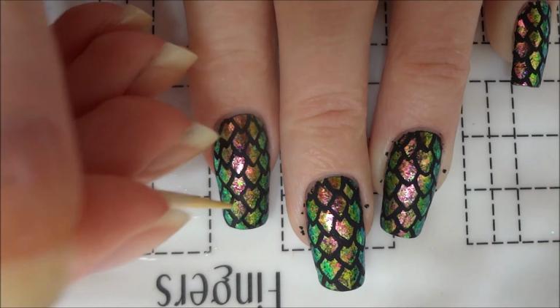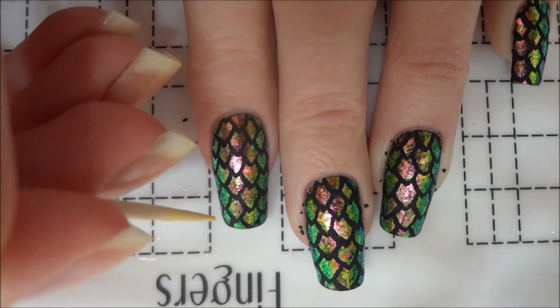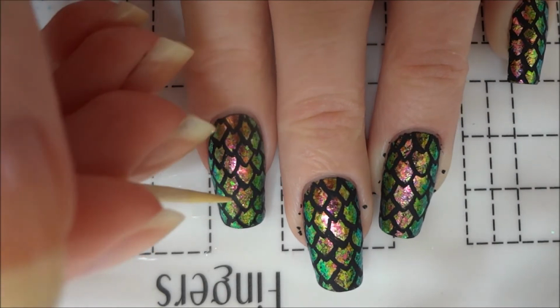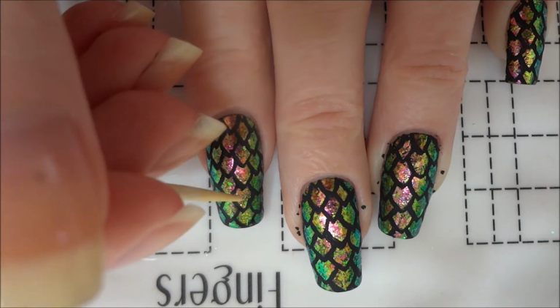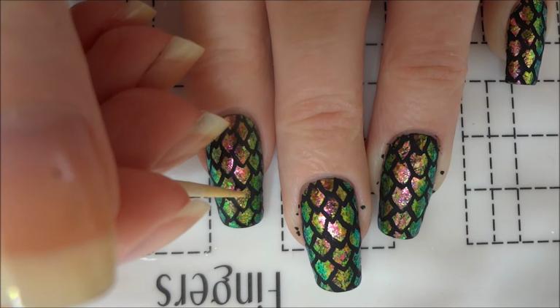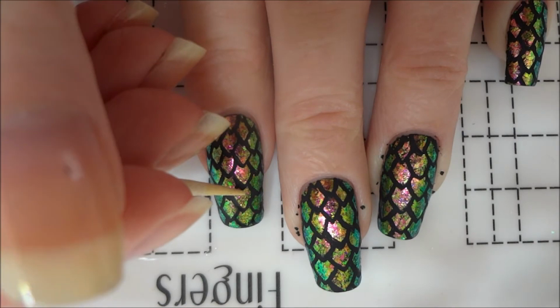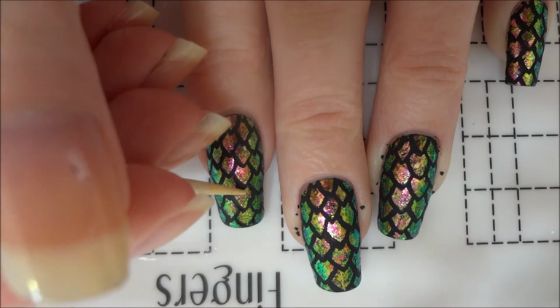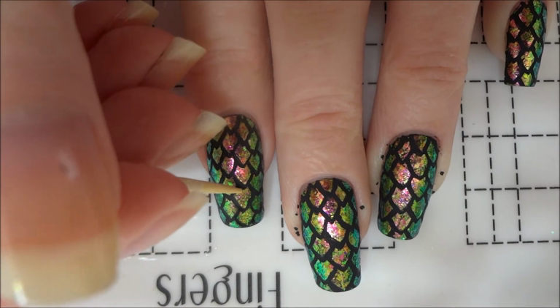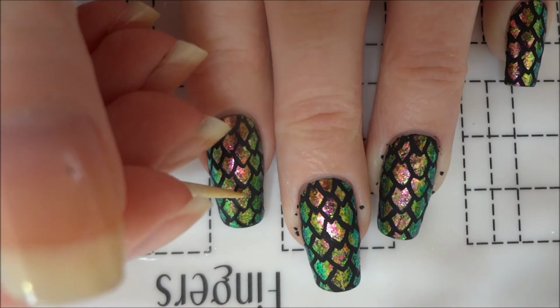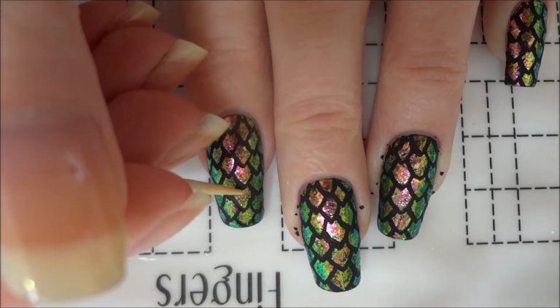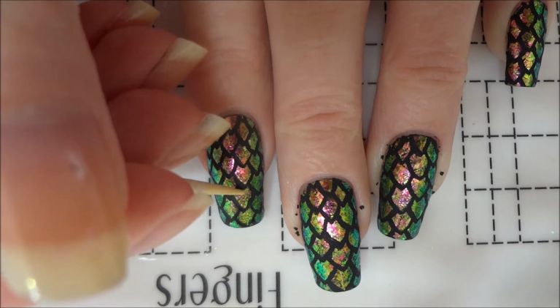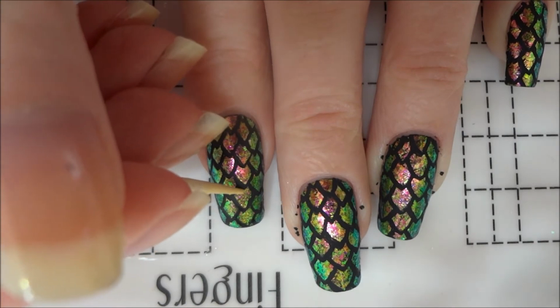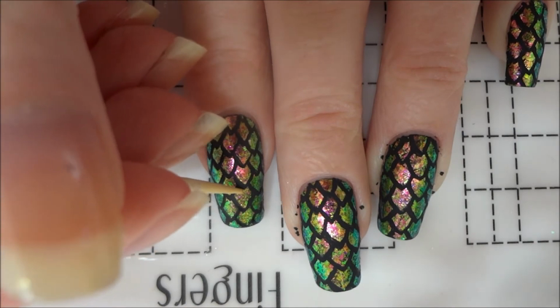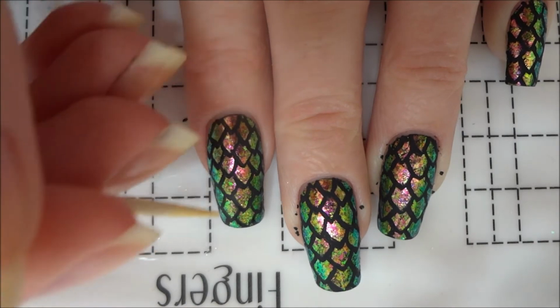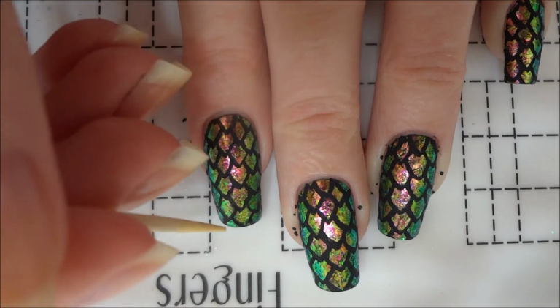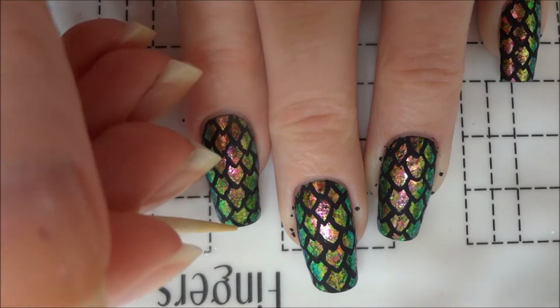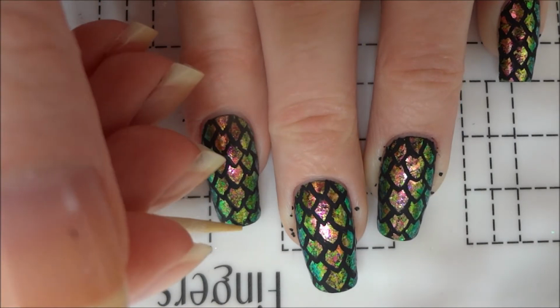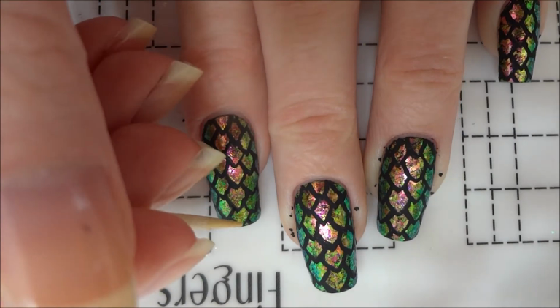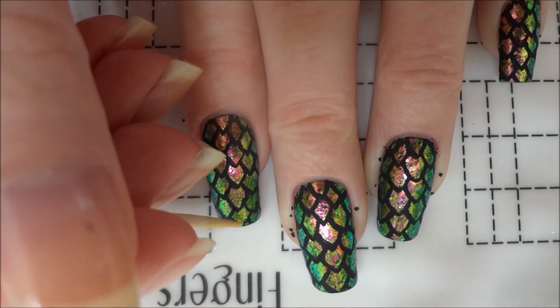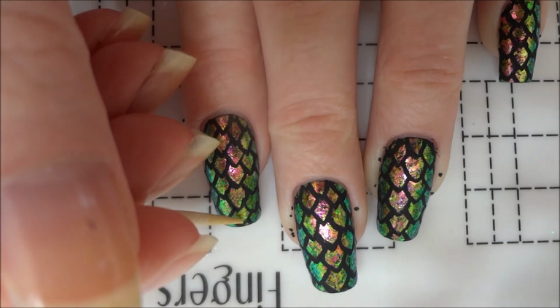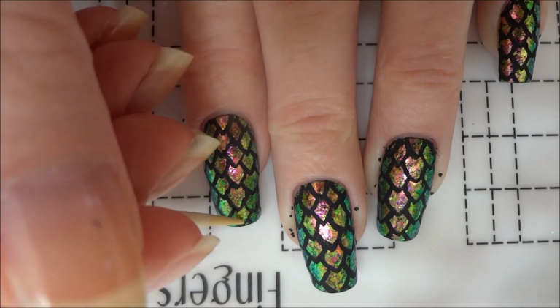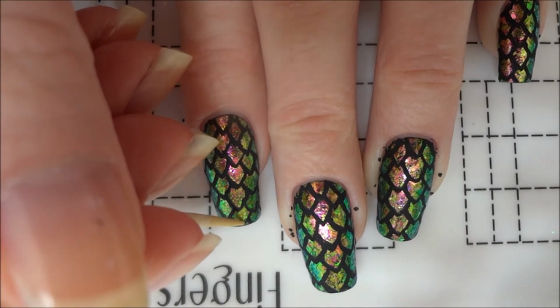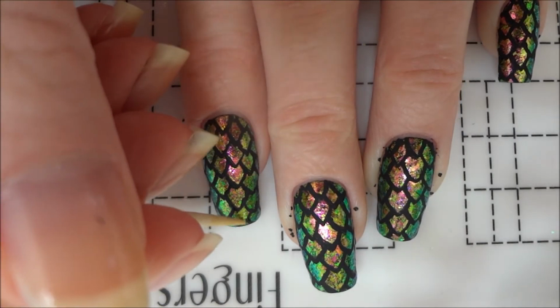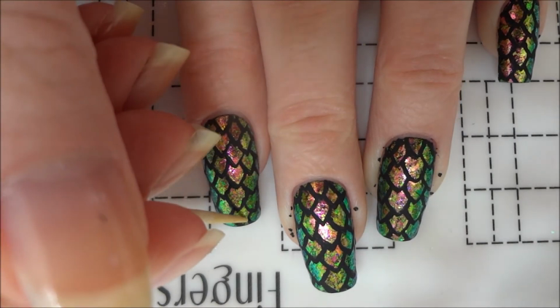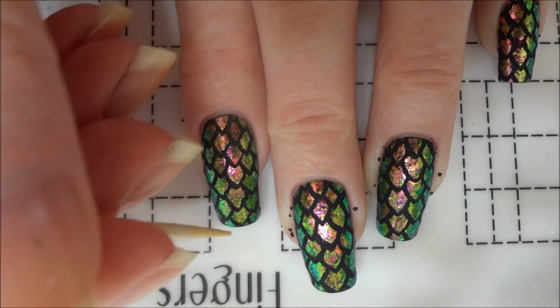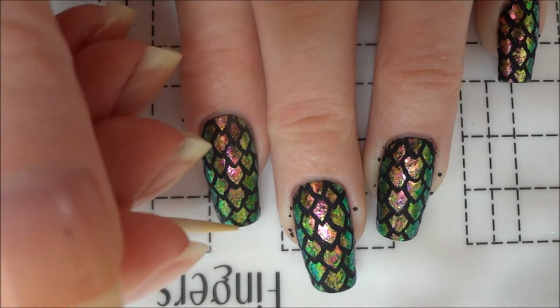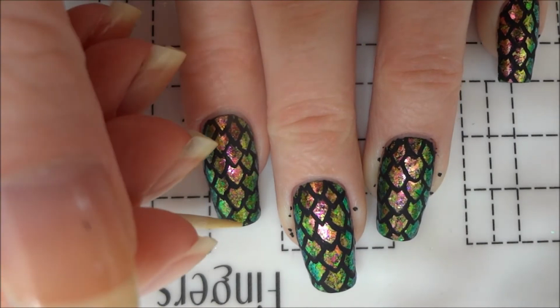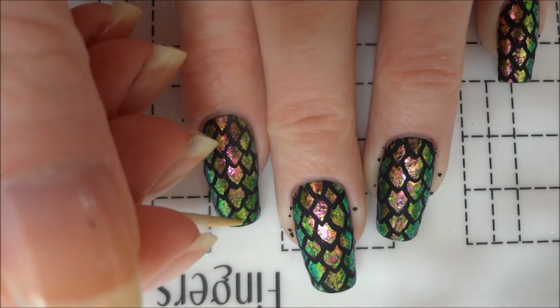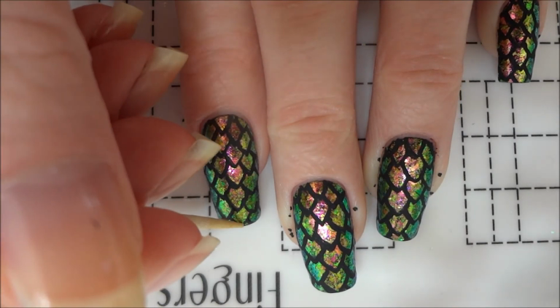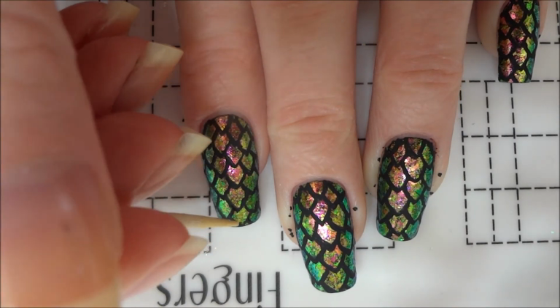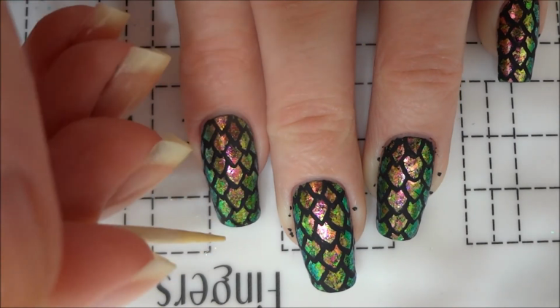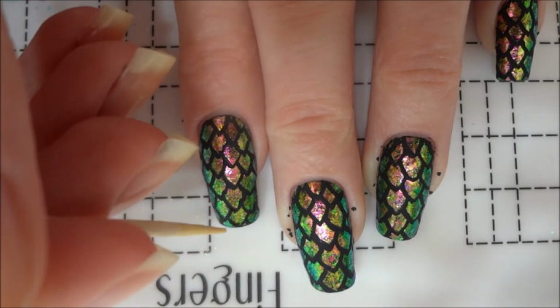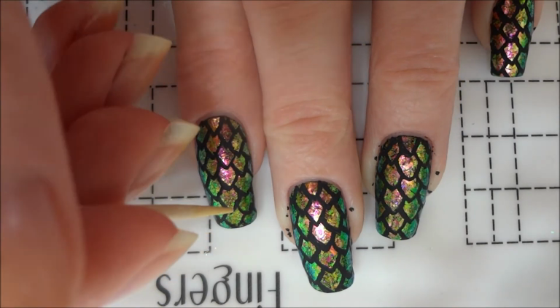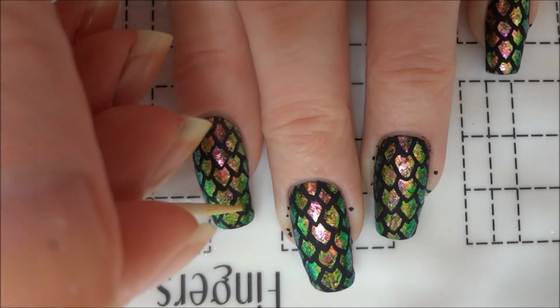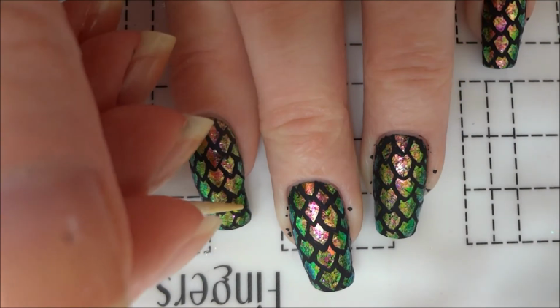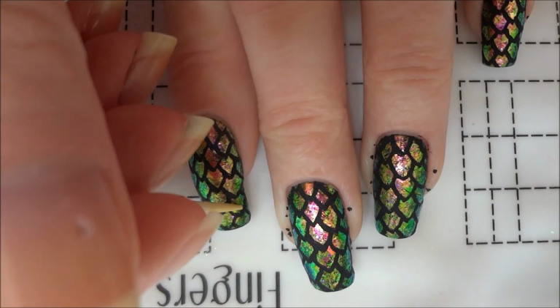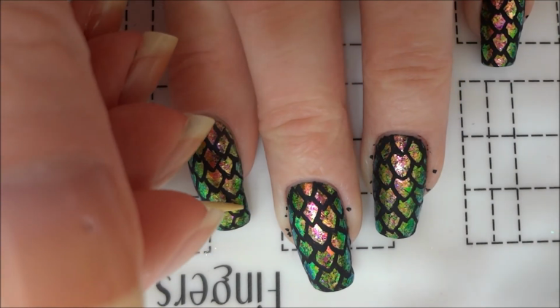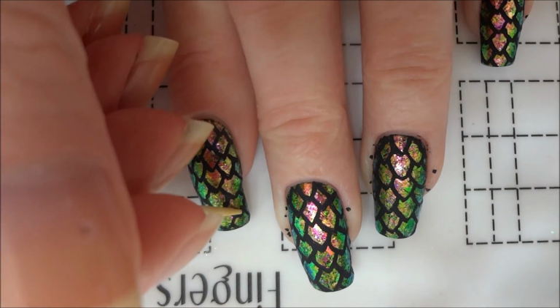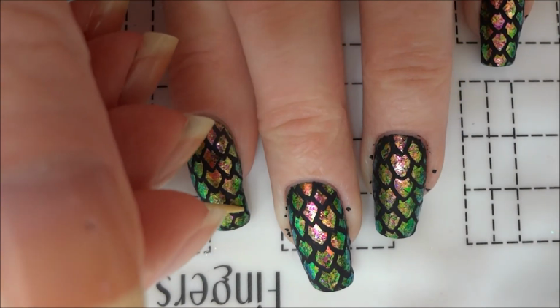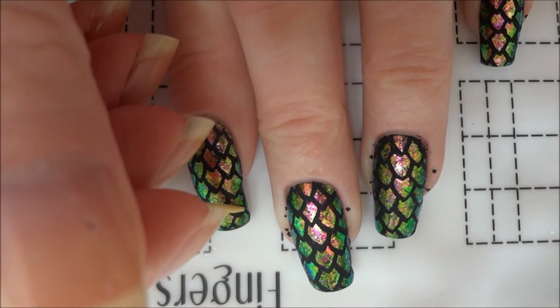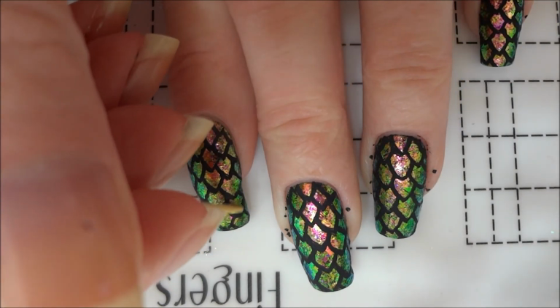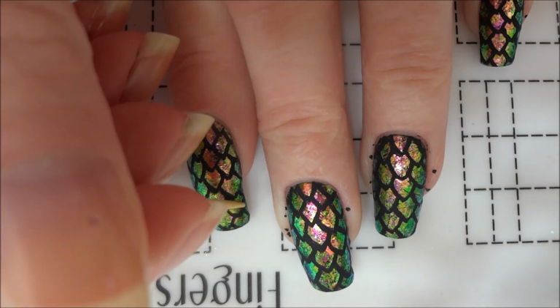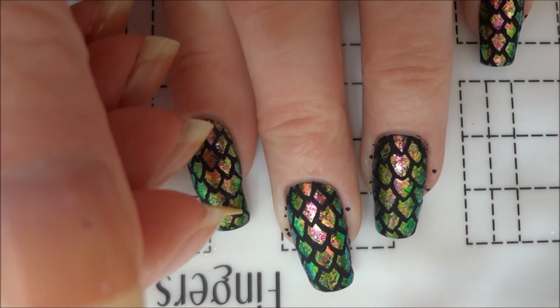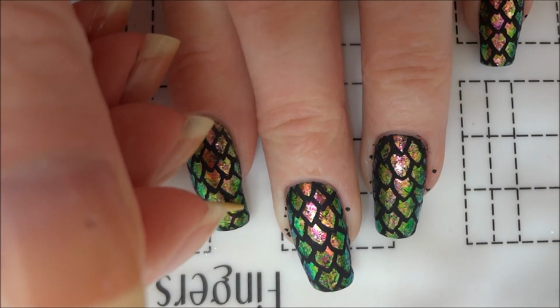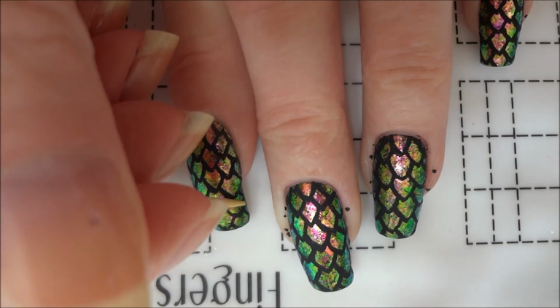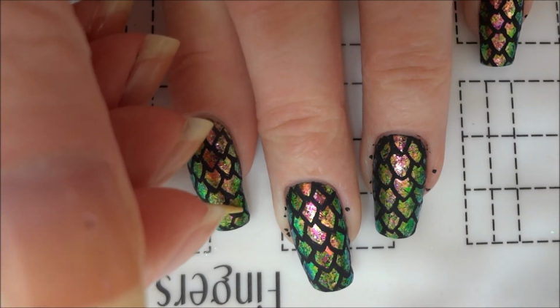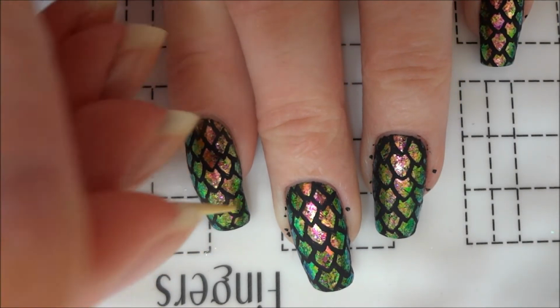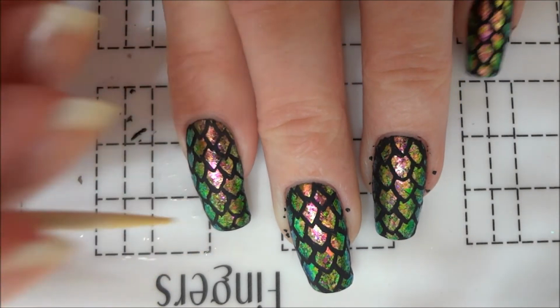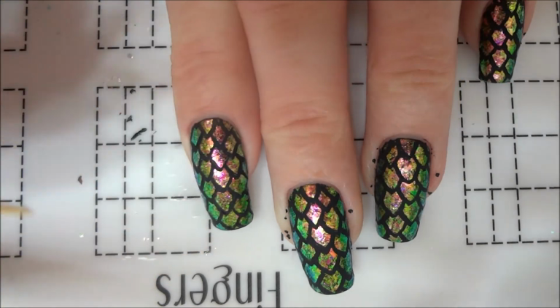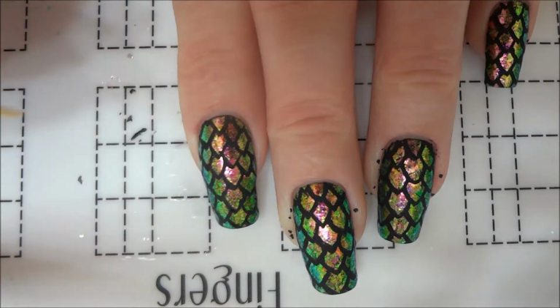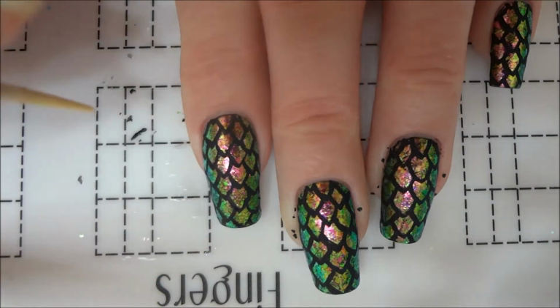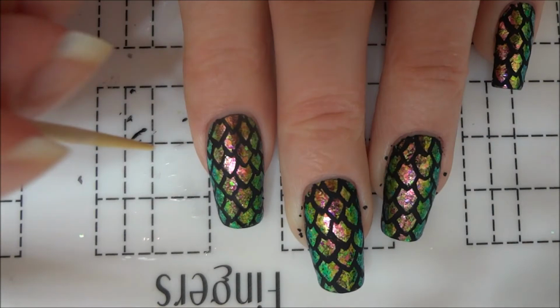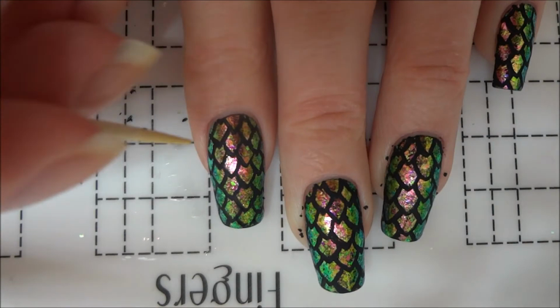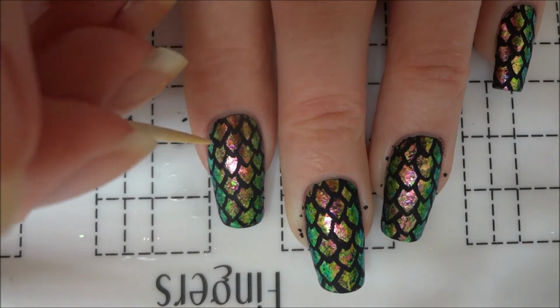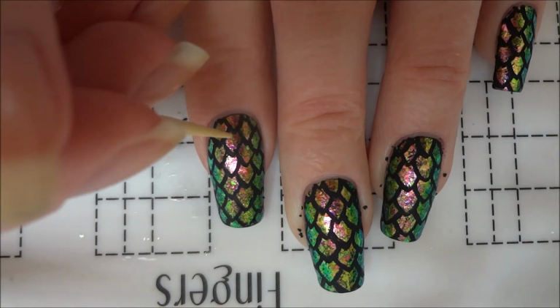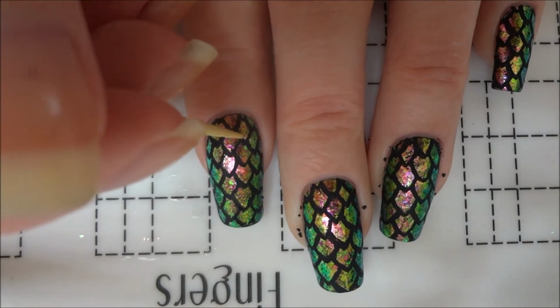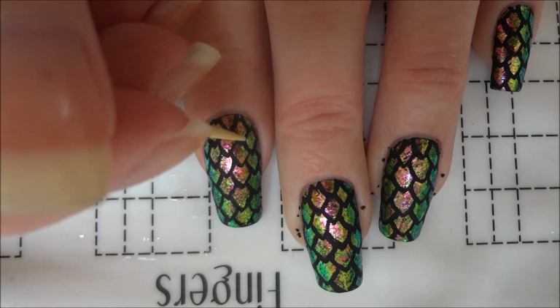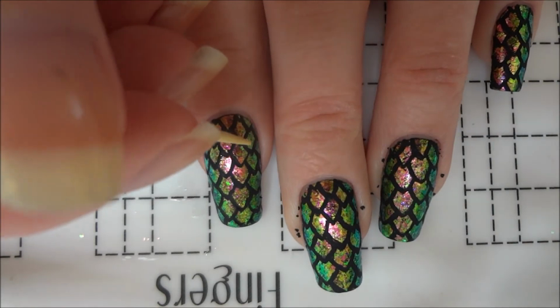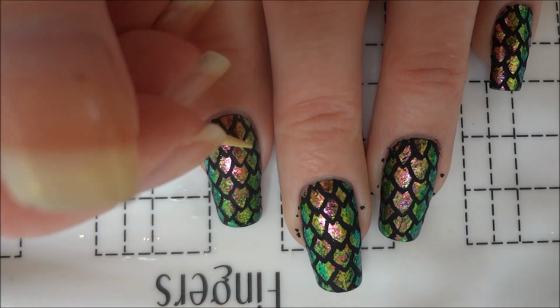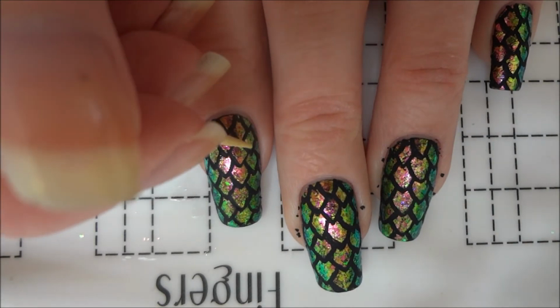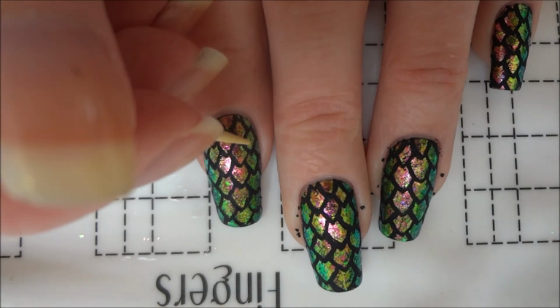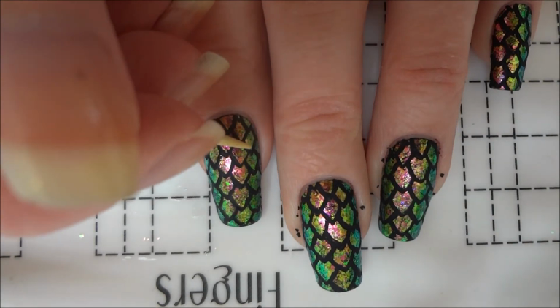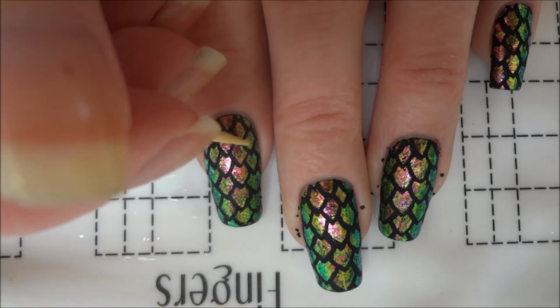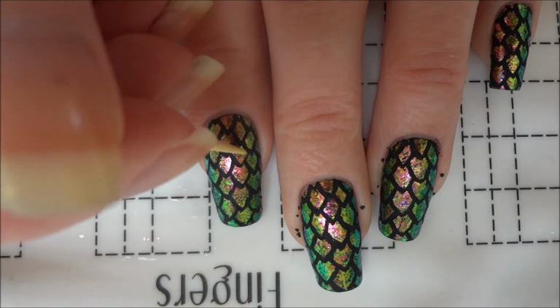The earlier coat of top coat should help with this step, but if the paint is more stubborn, you can dip the toothpick in water to soften up the paint.